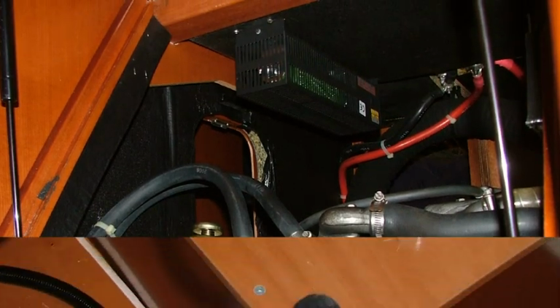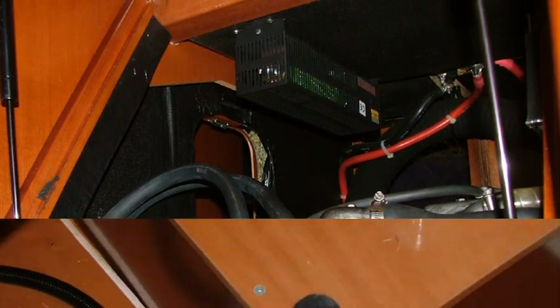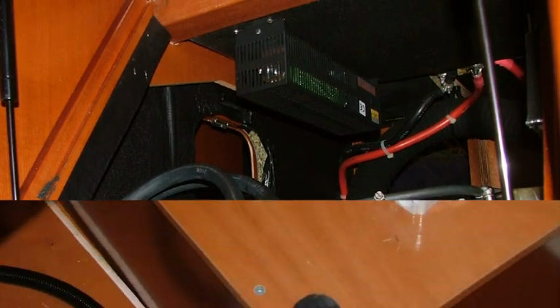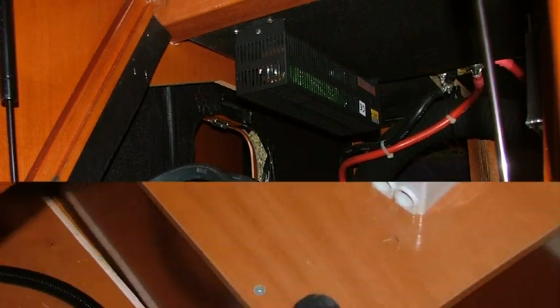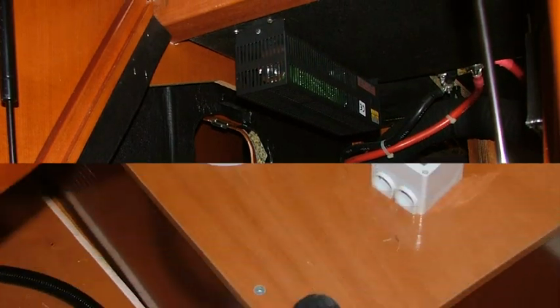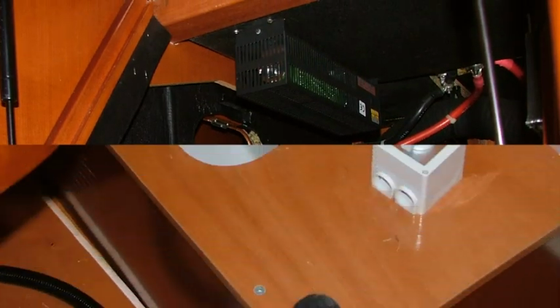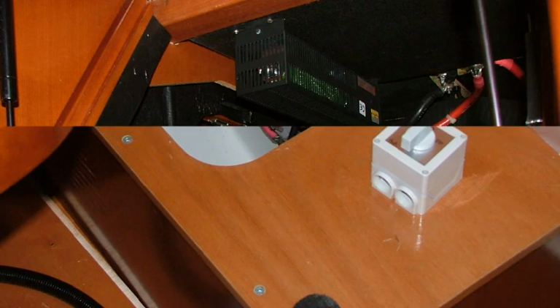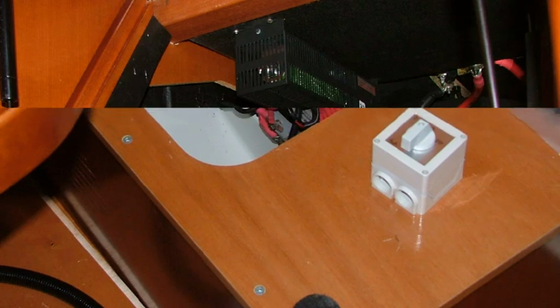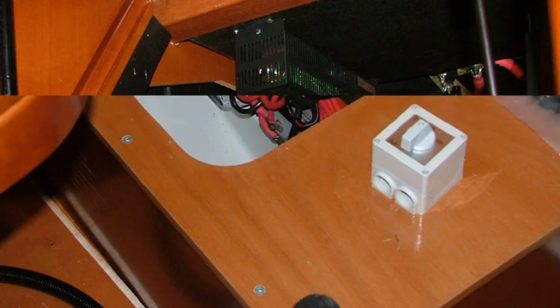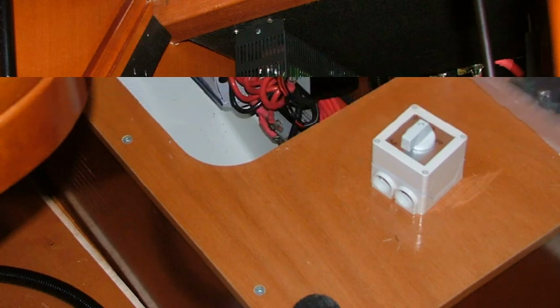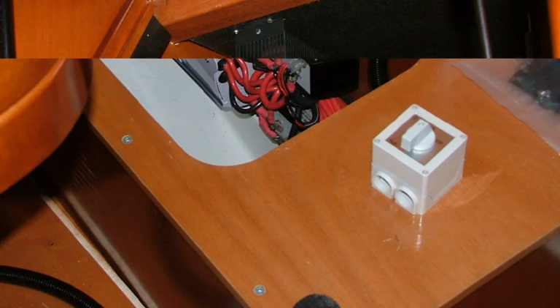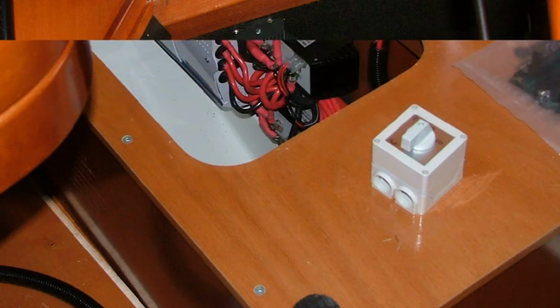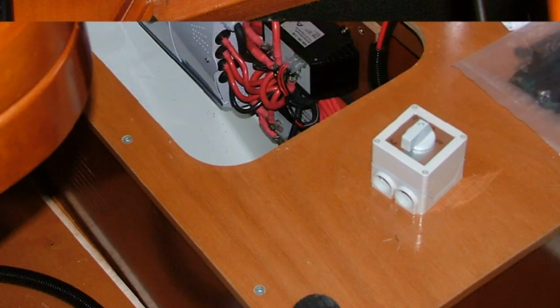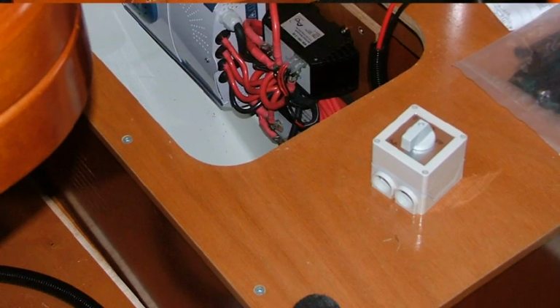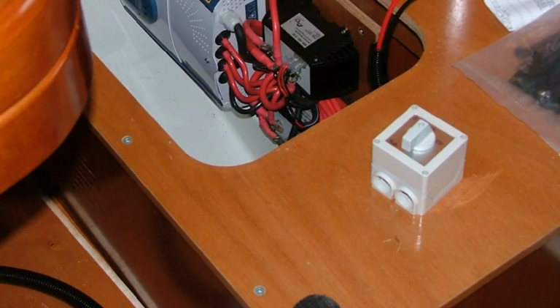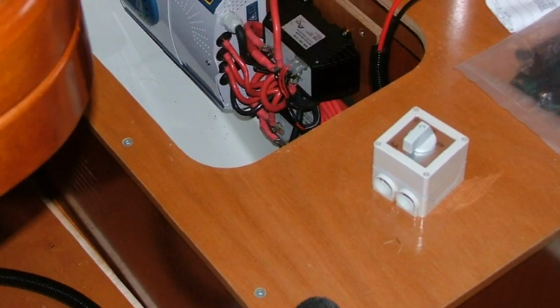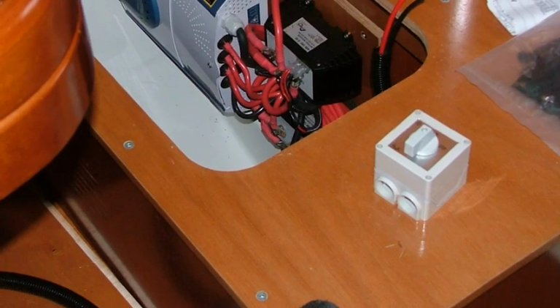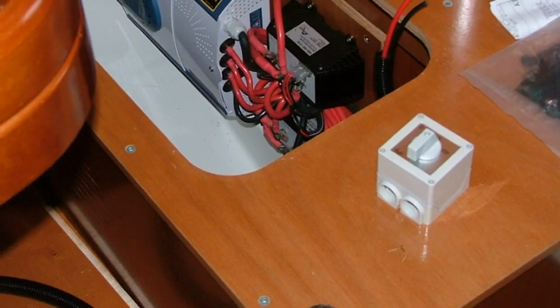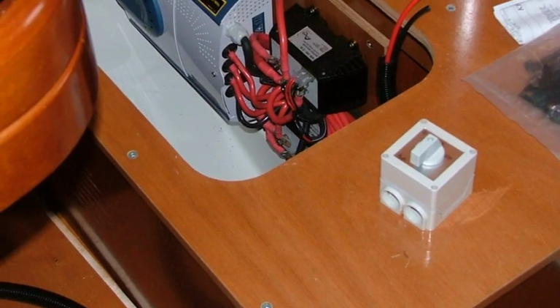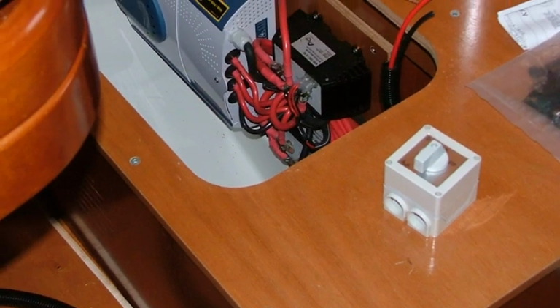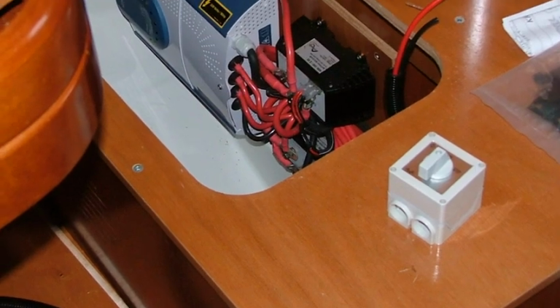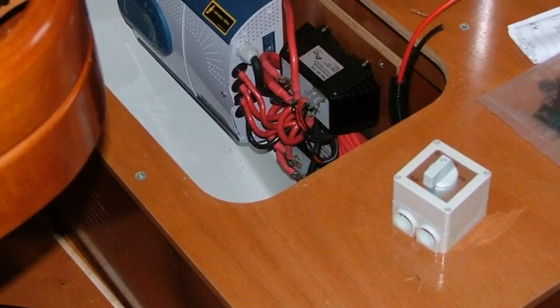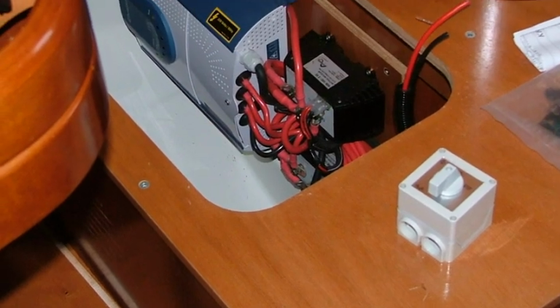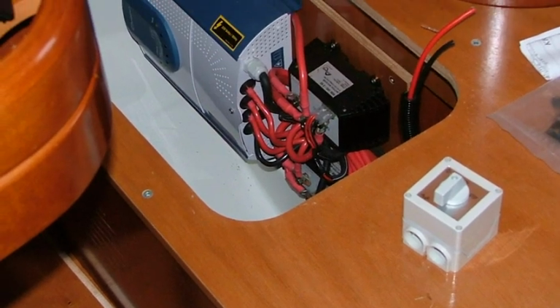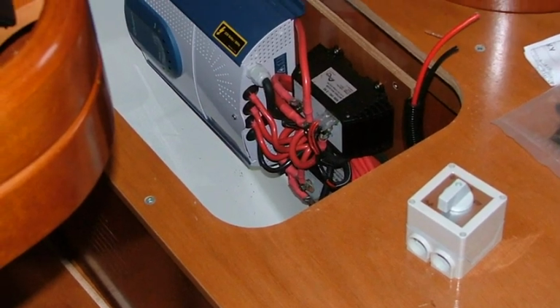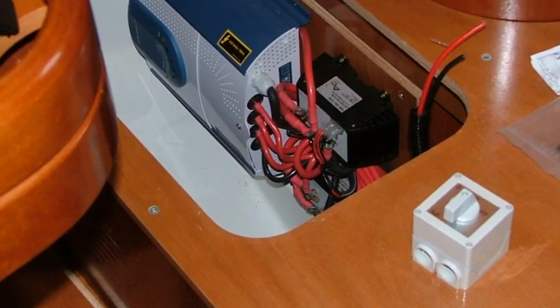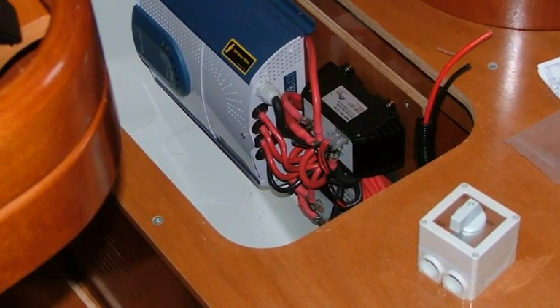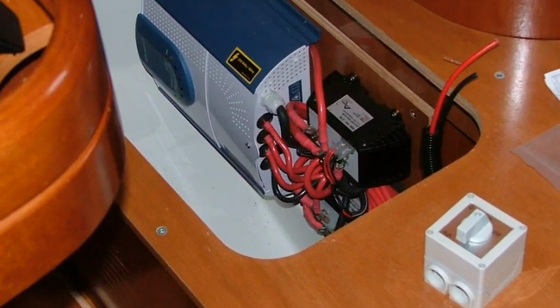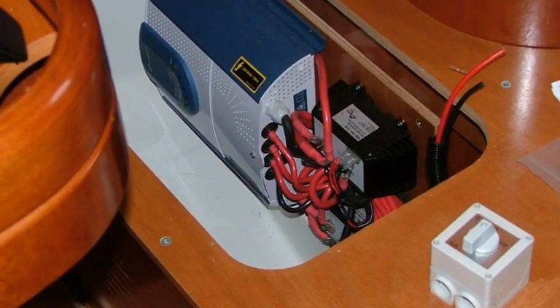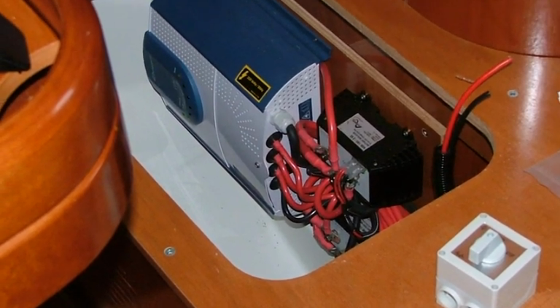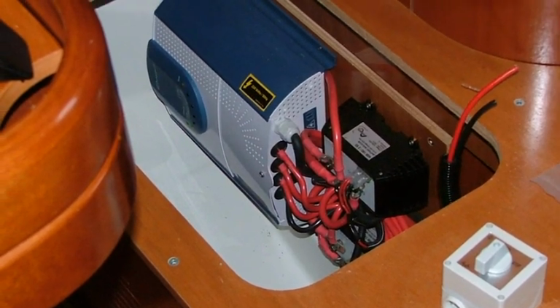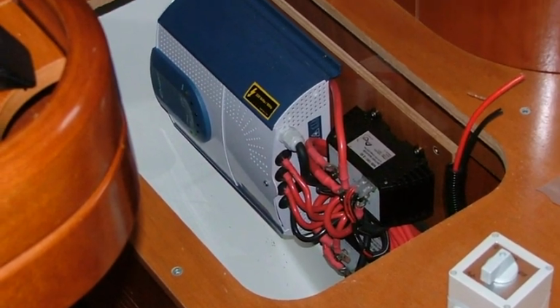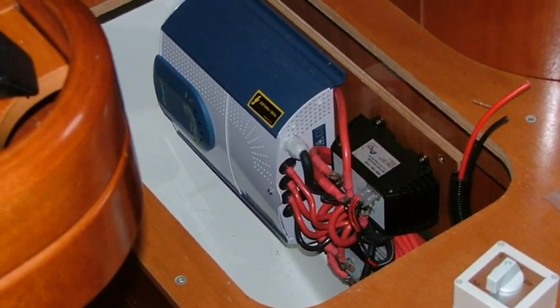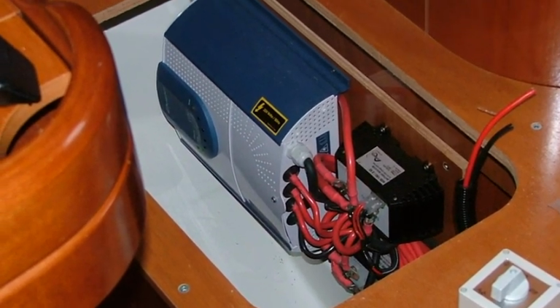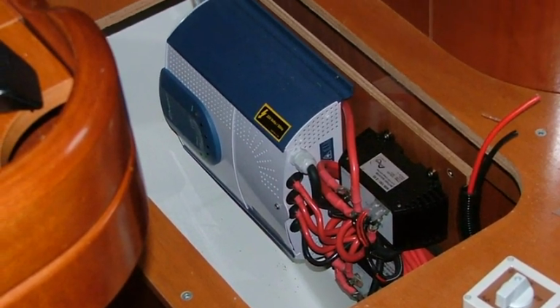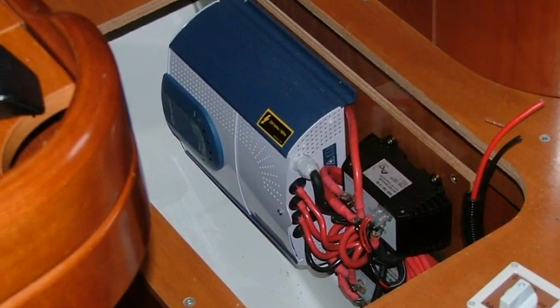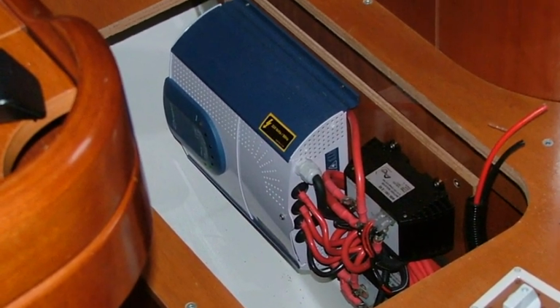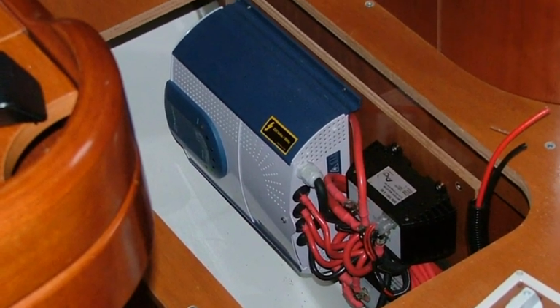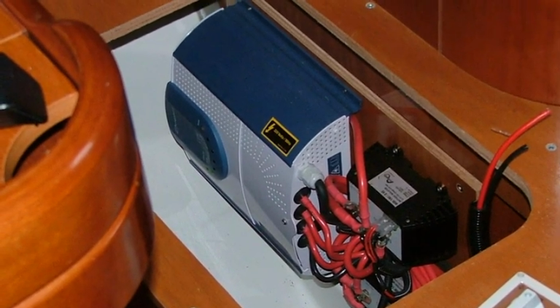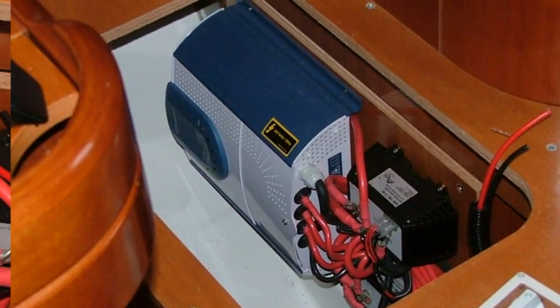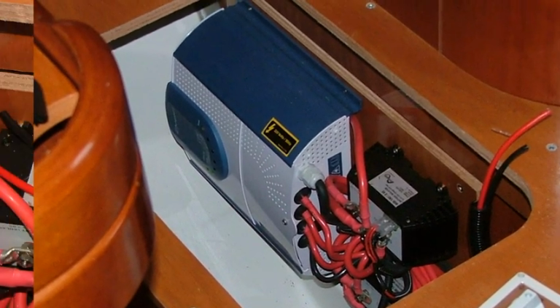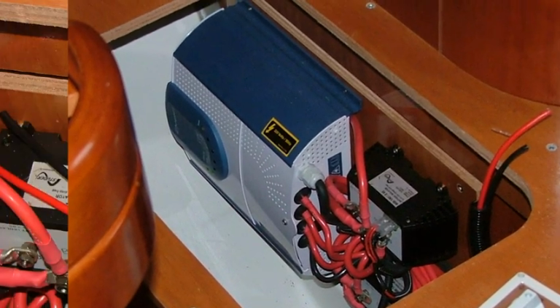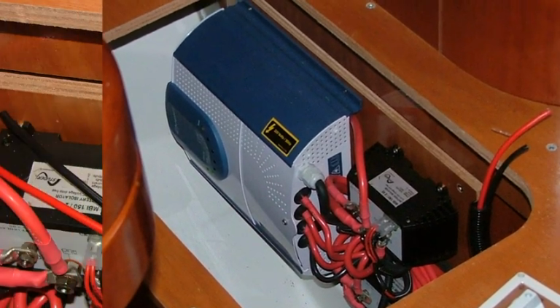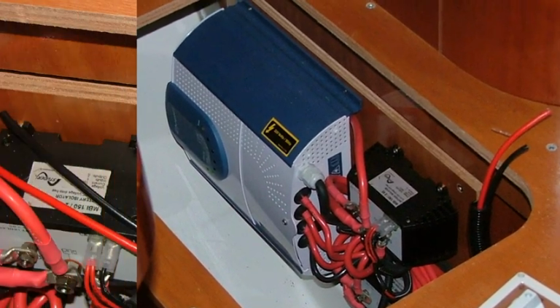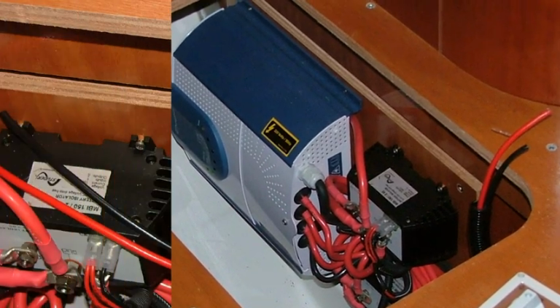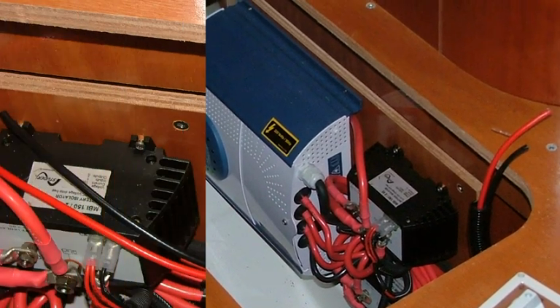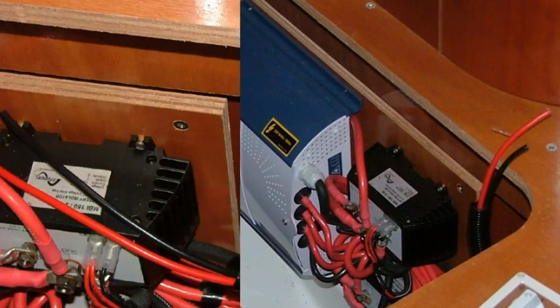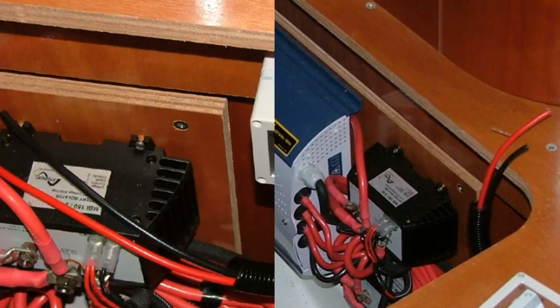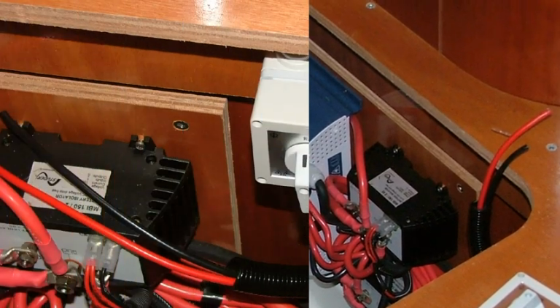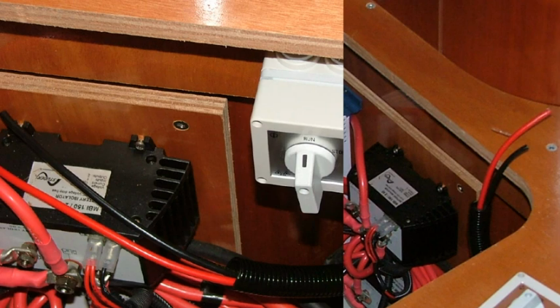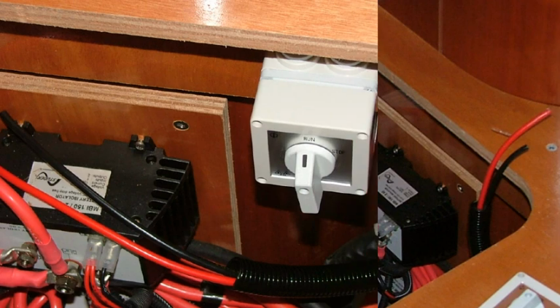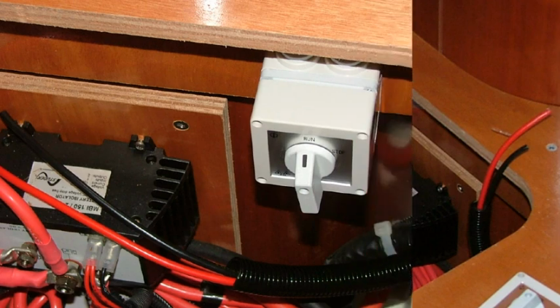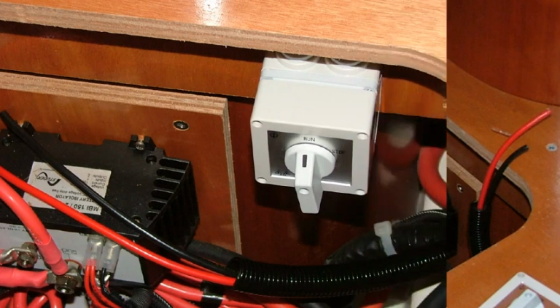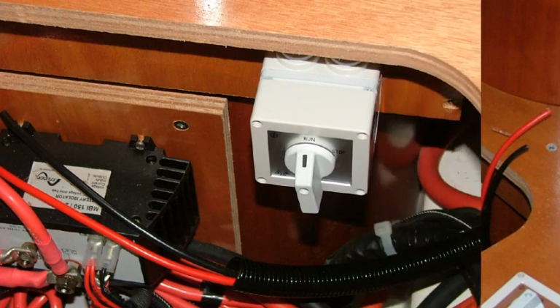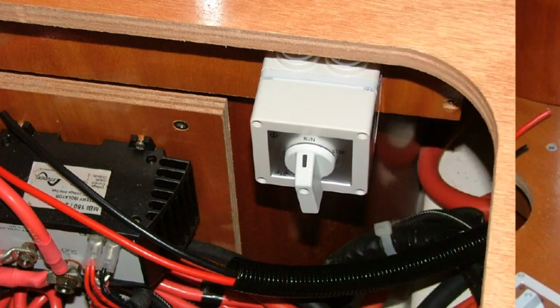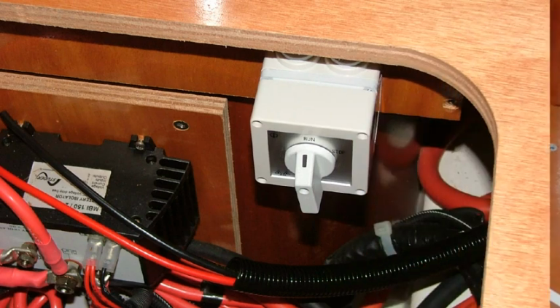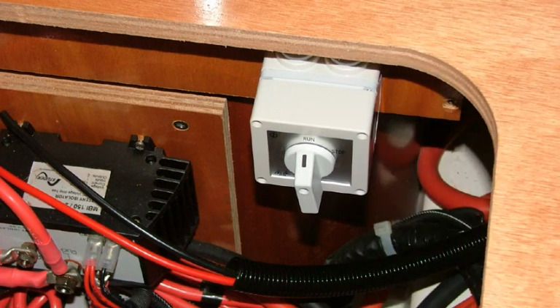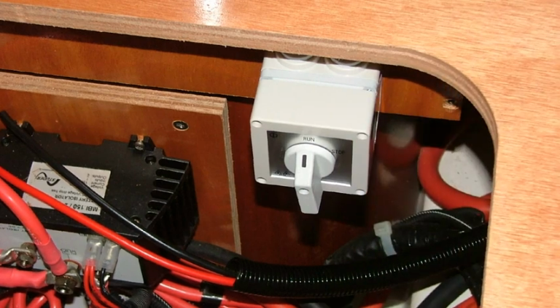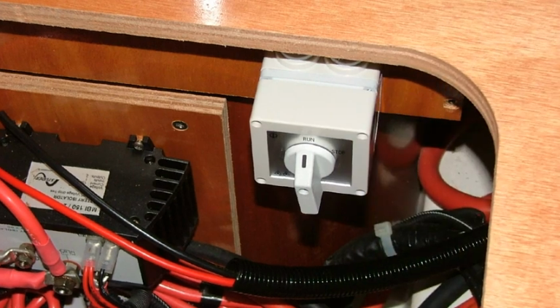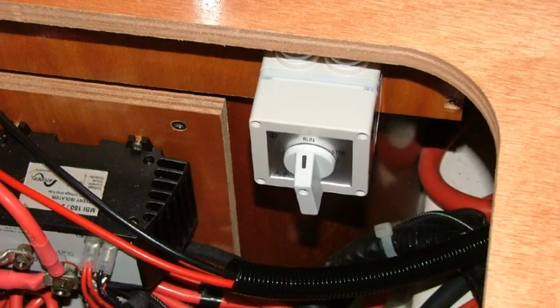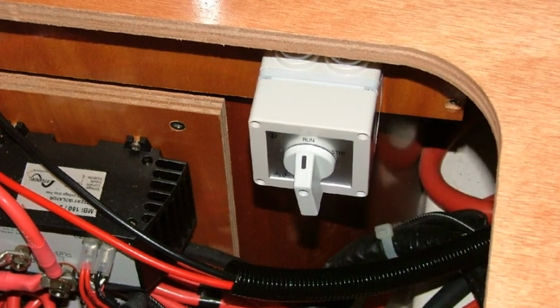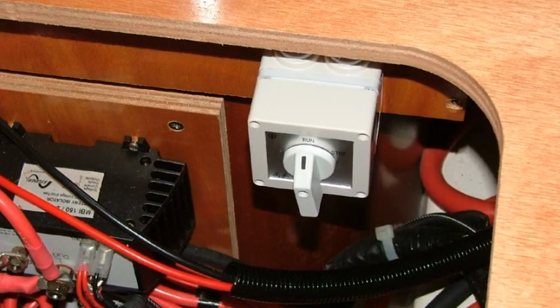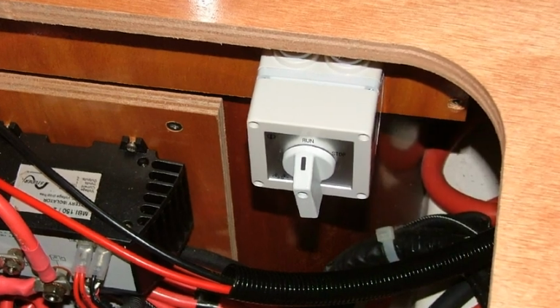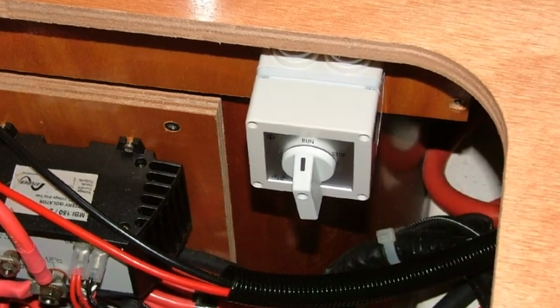Find a suitable position for the run stop switch — a control box is ideal. Wire and configure the run stop switch as per the user manual.